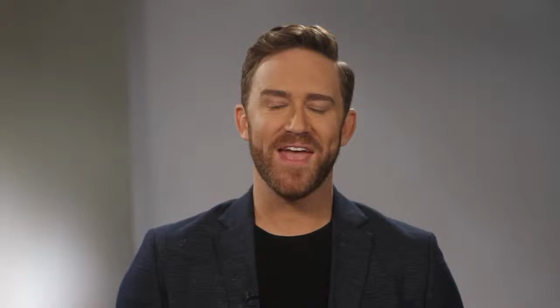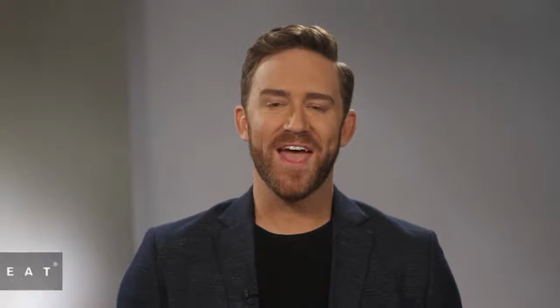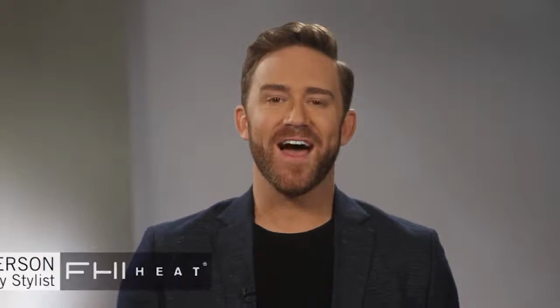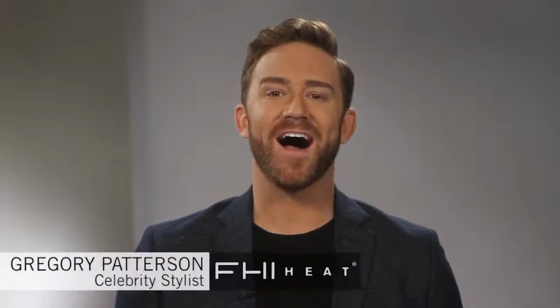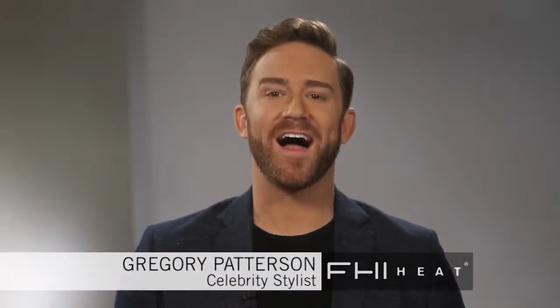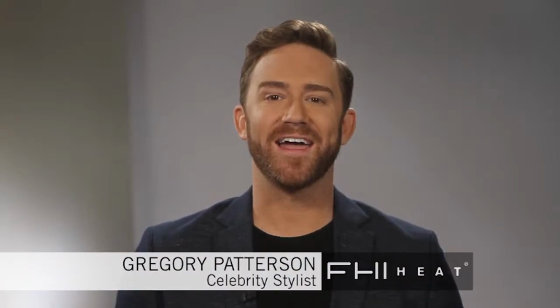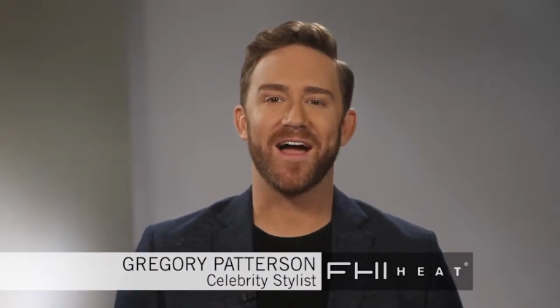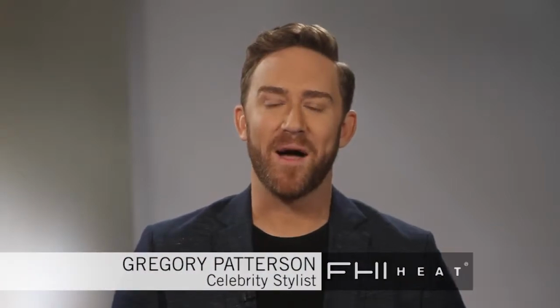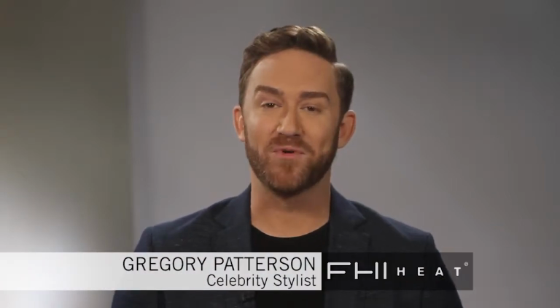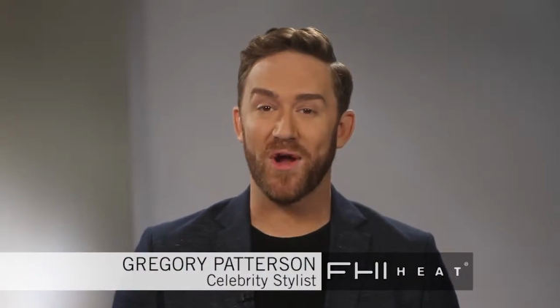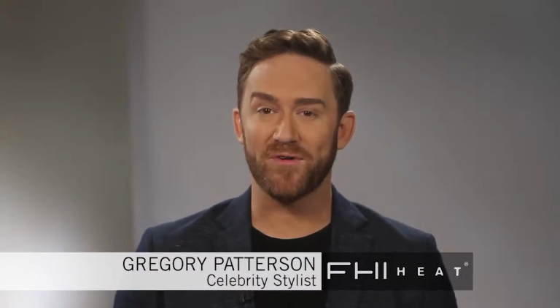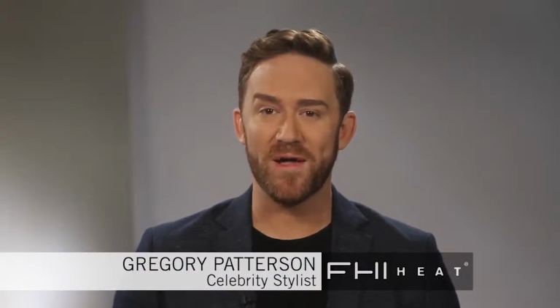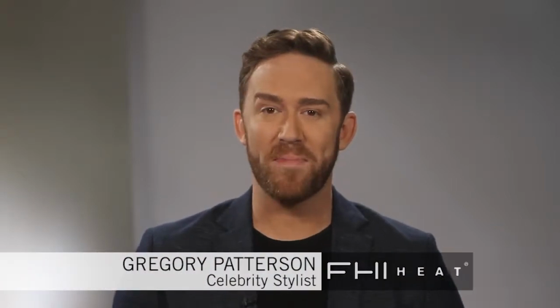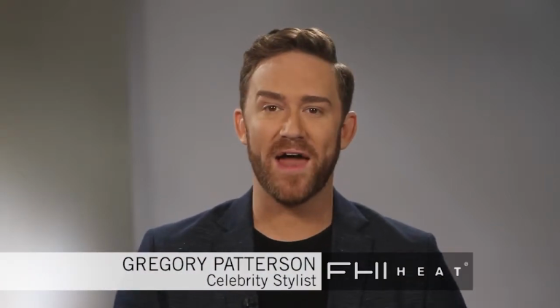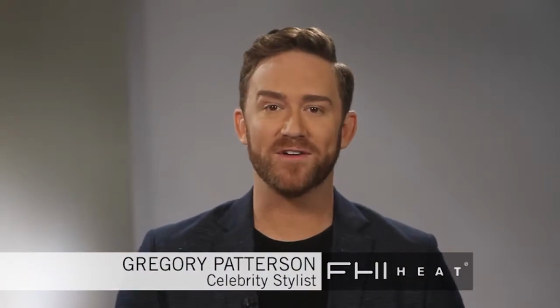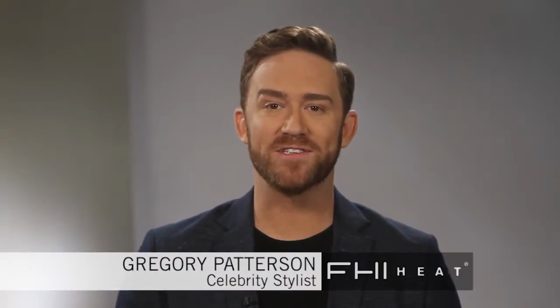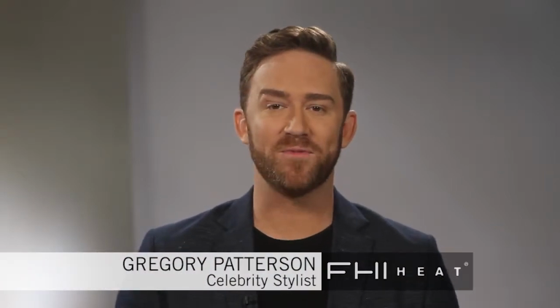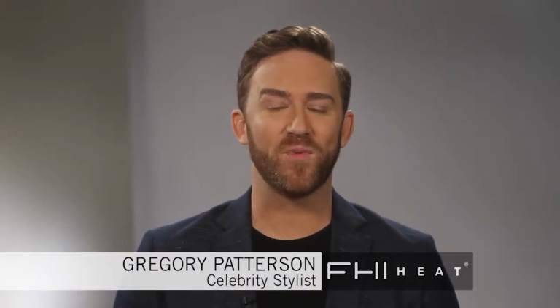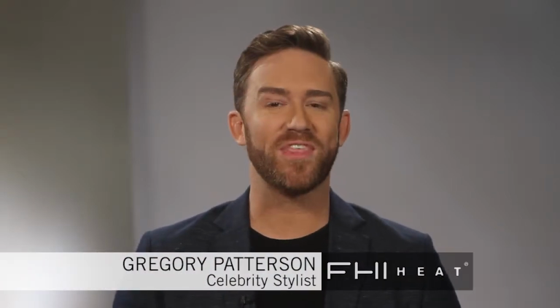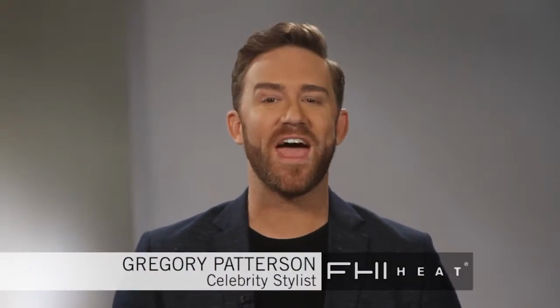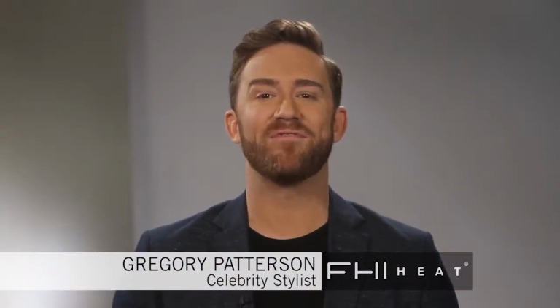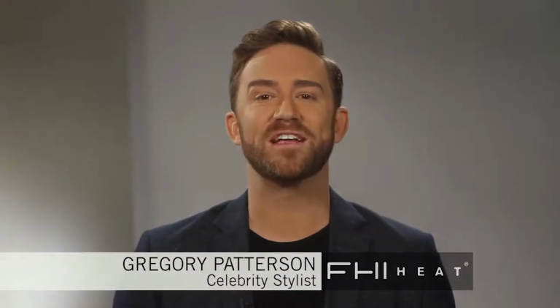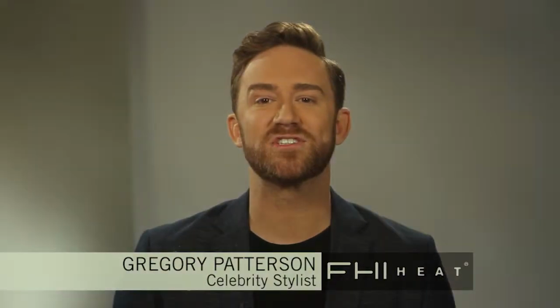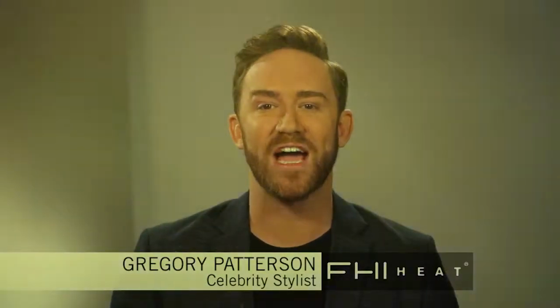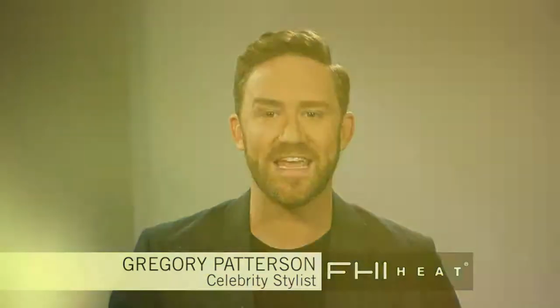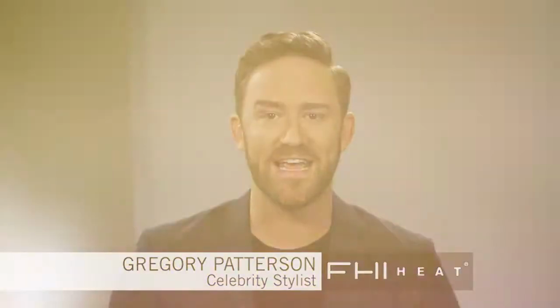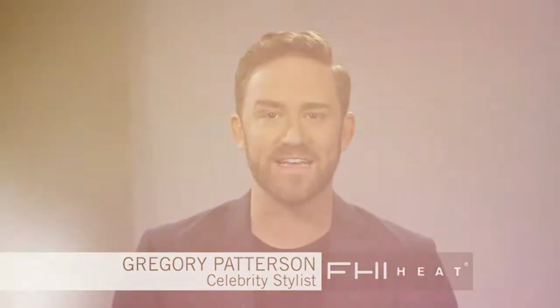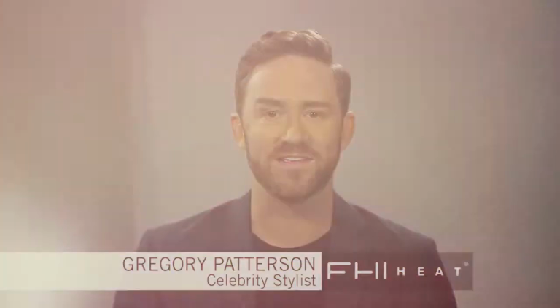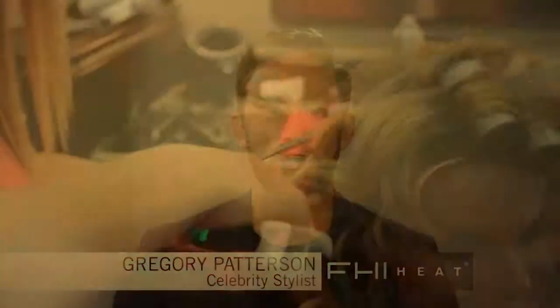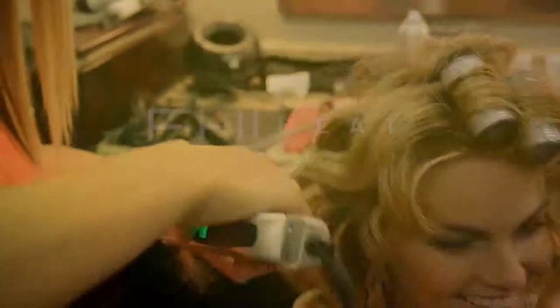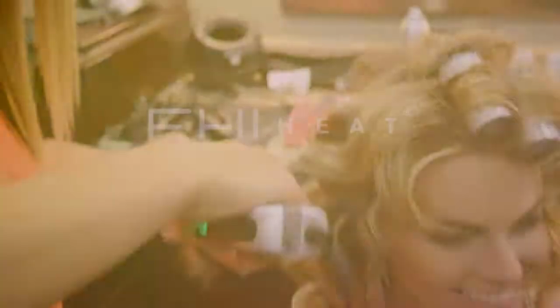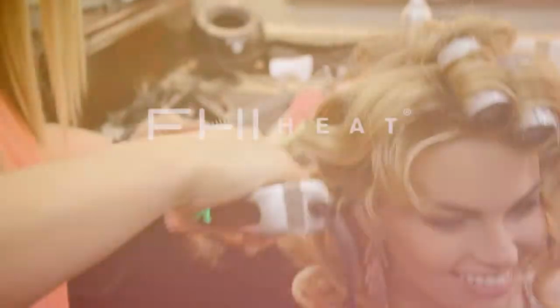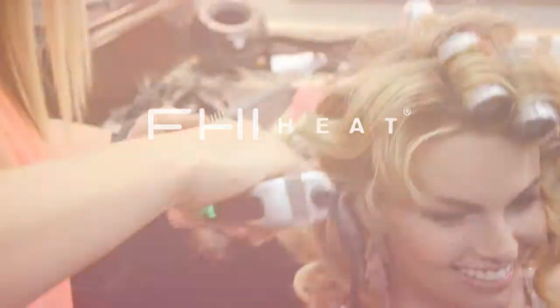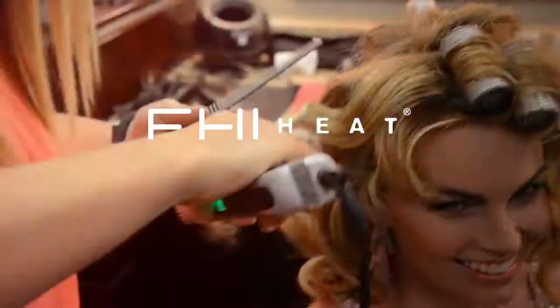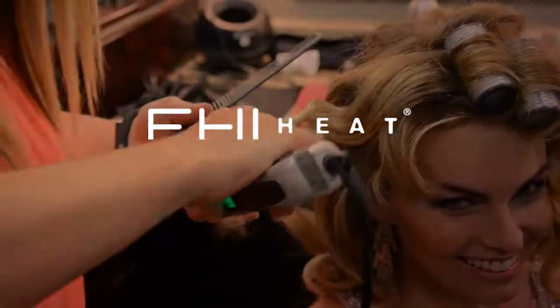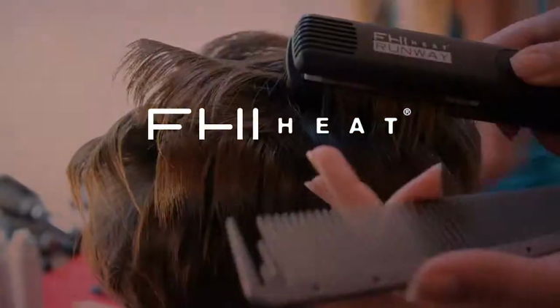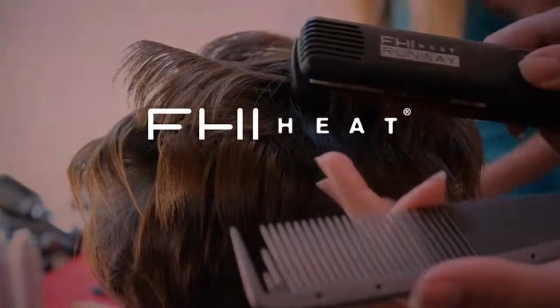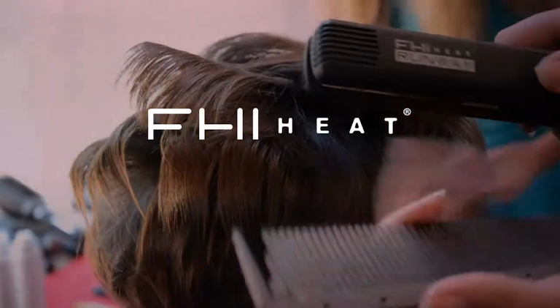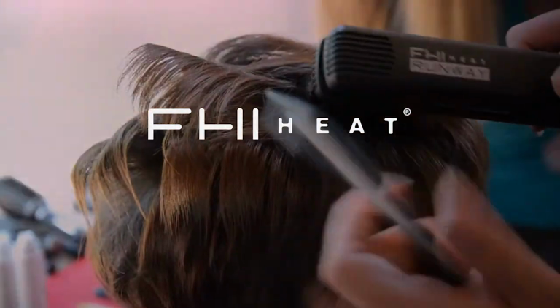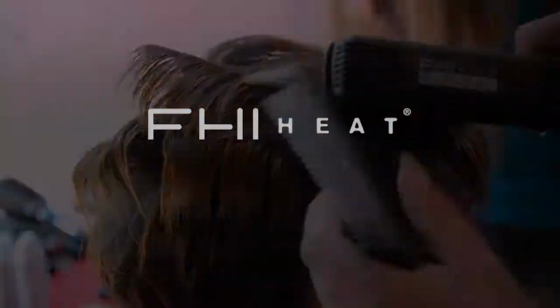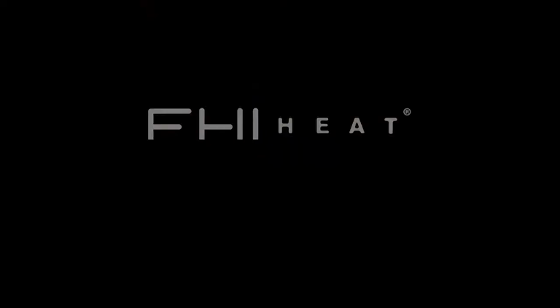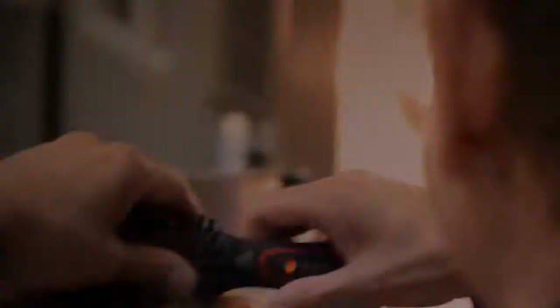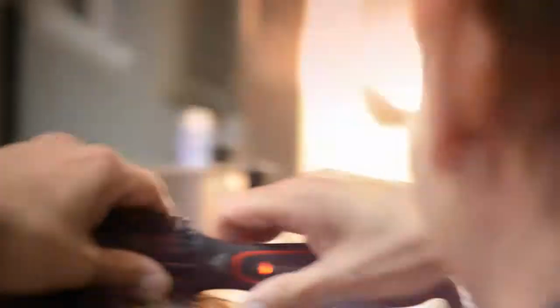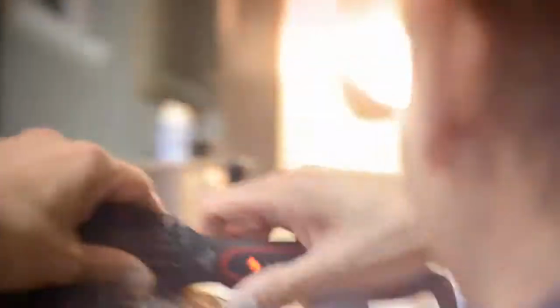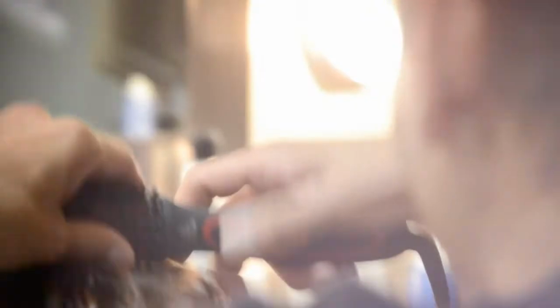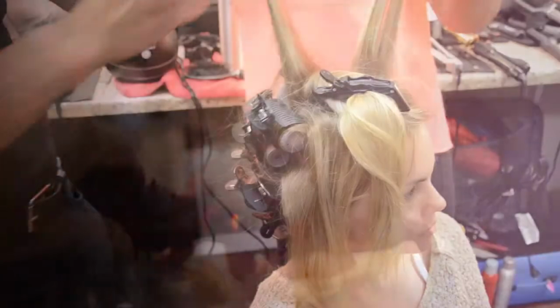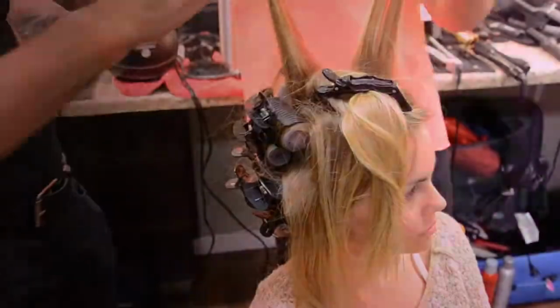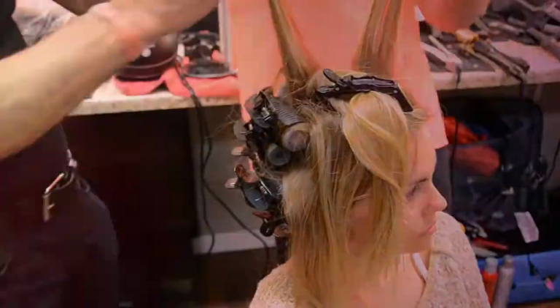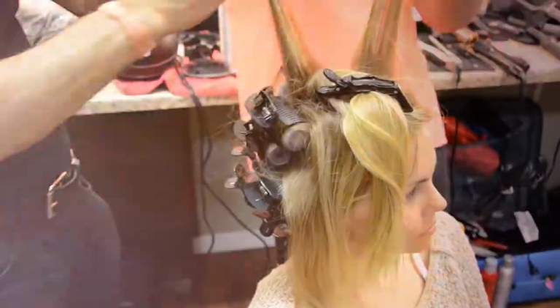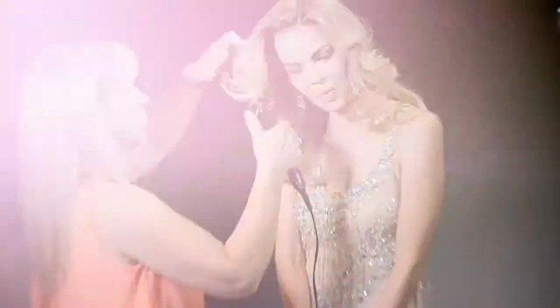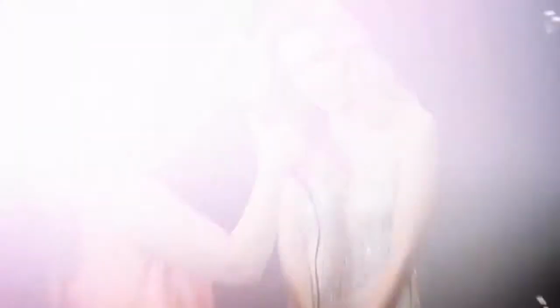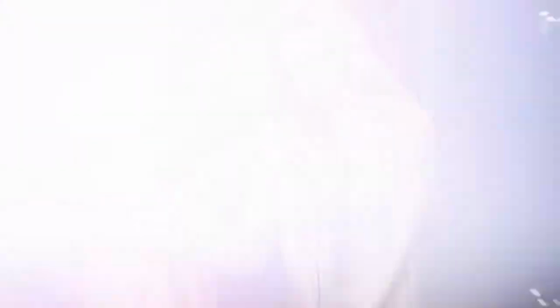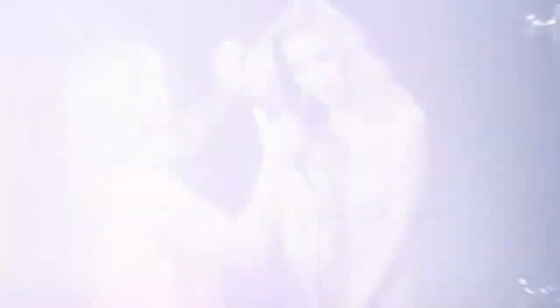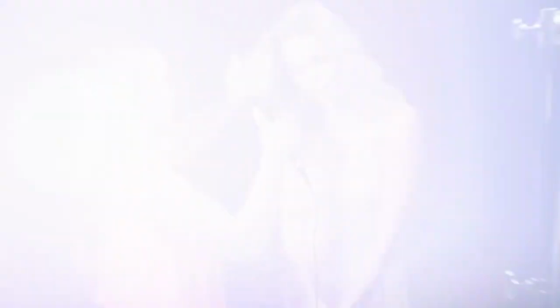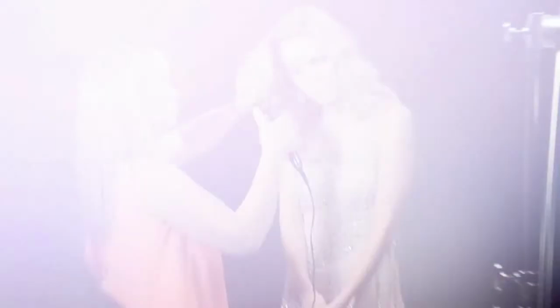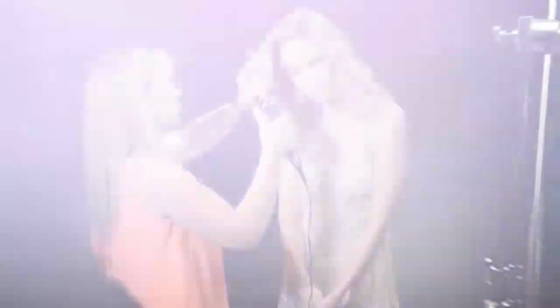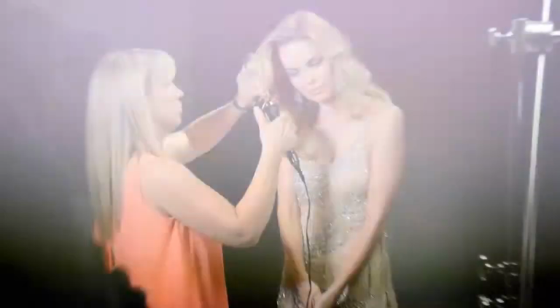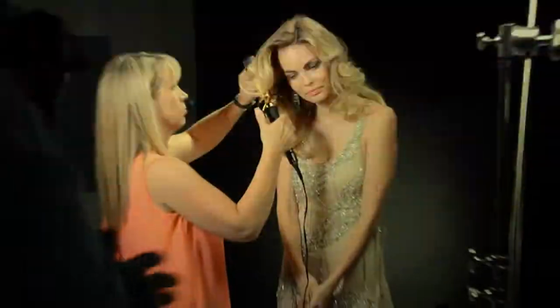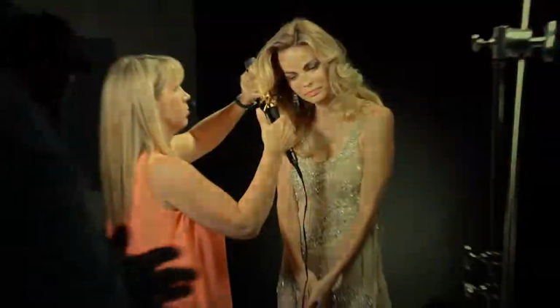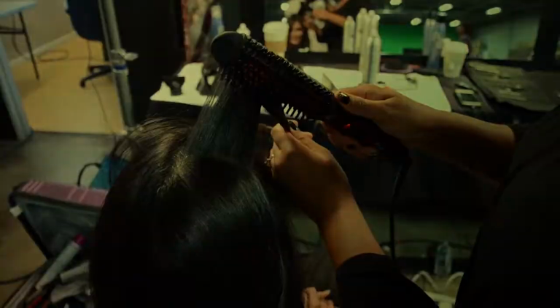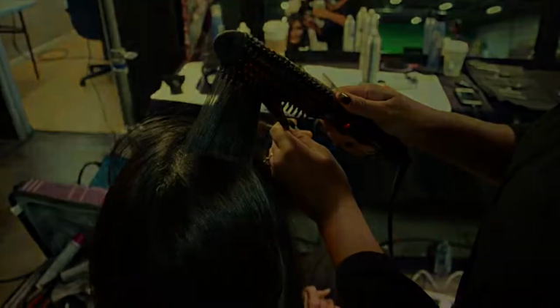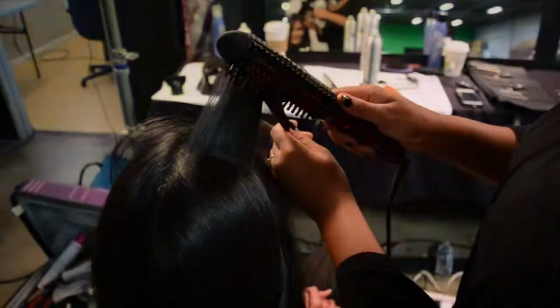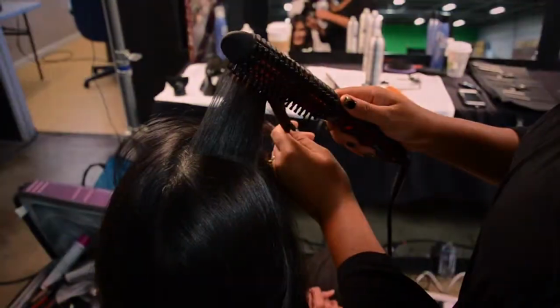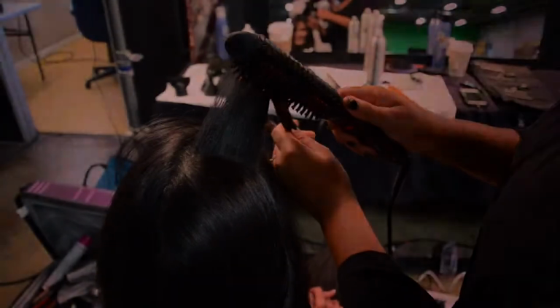Hi, I'm Gregory Patterson with FHI Heat, the beauty industry's number one maker of professional hair products.